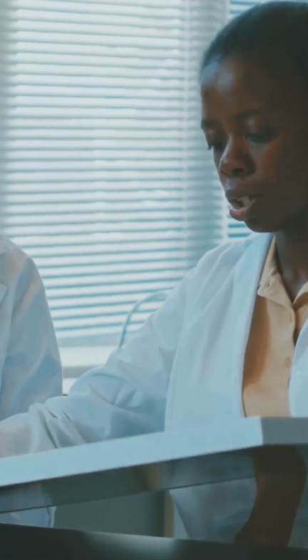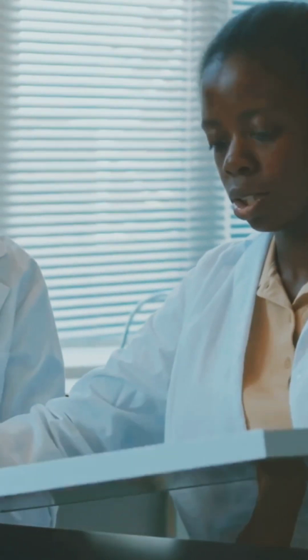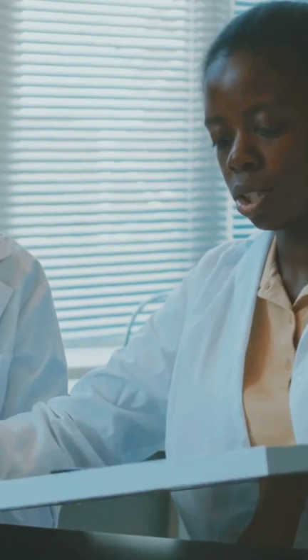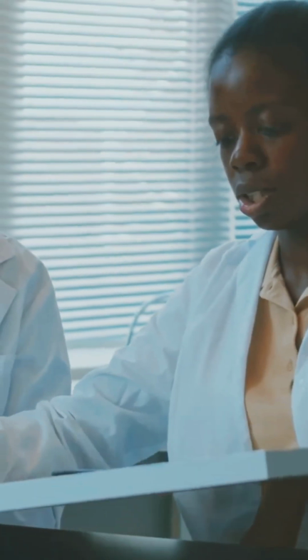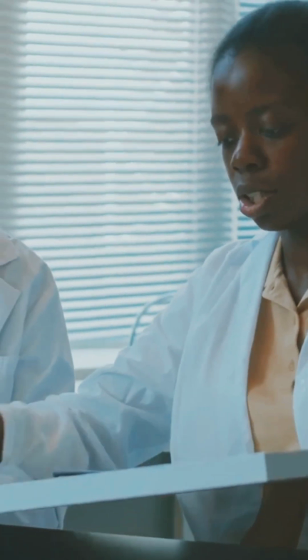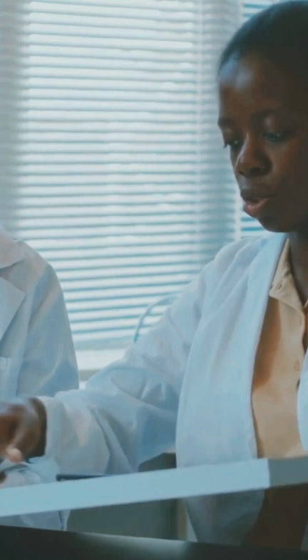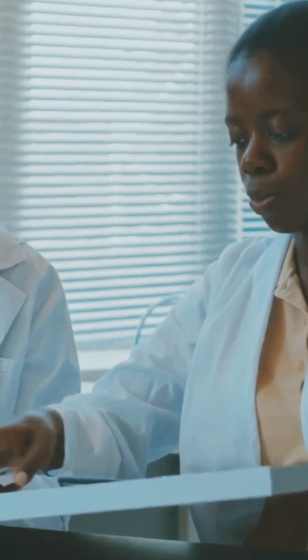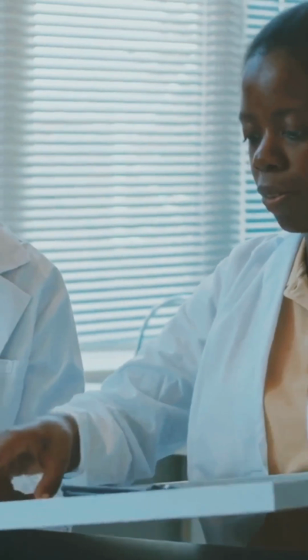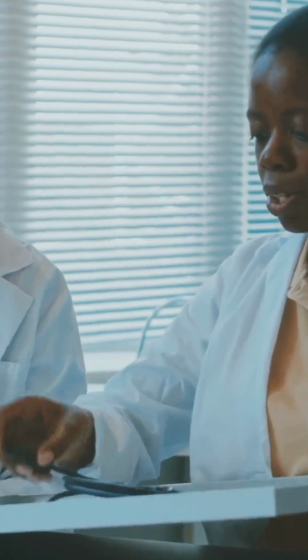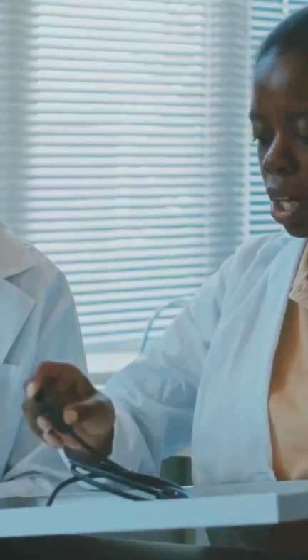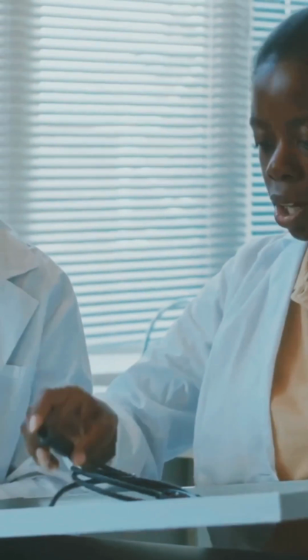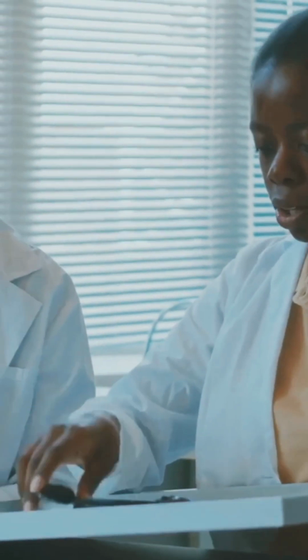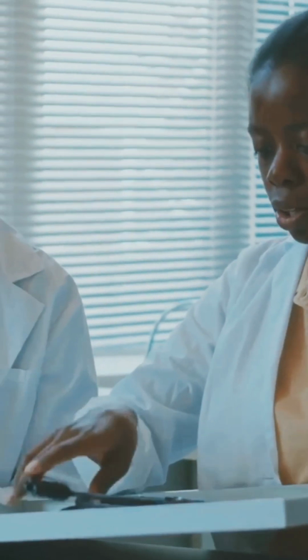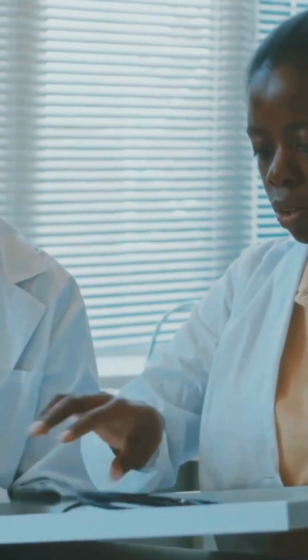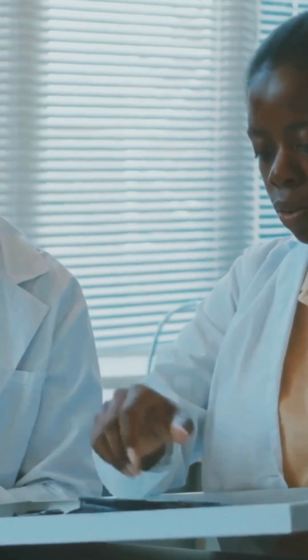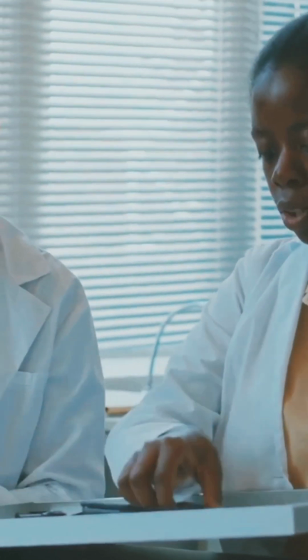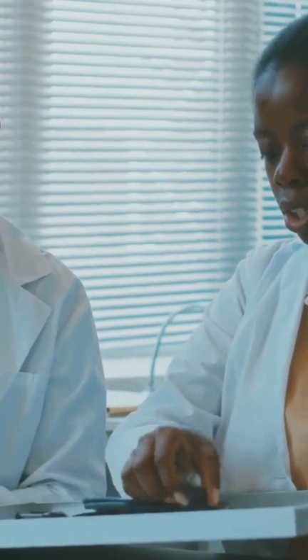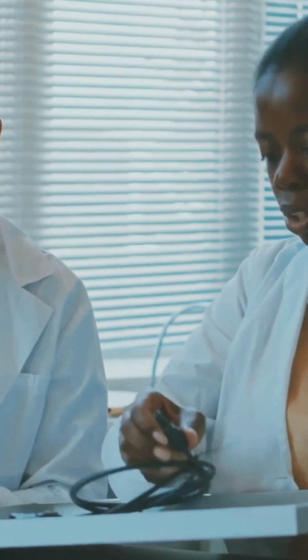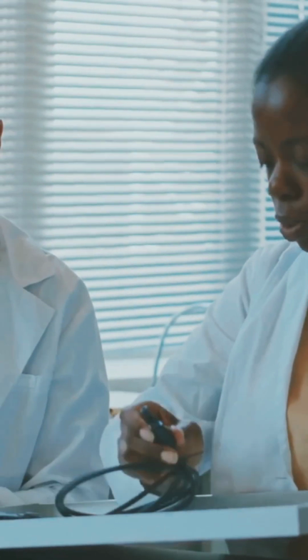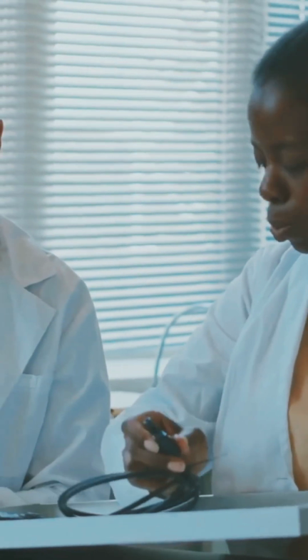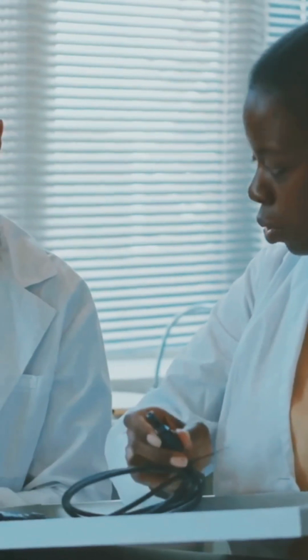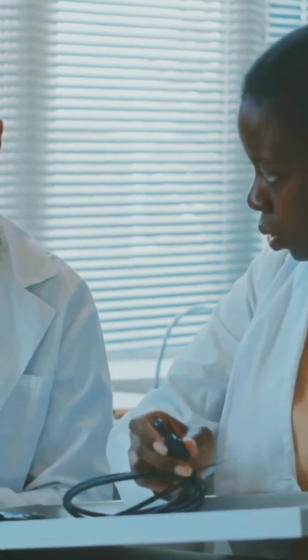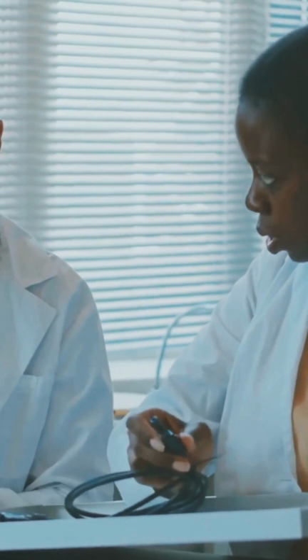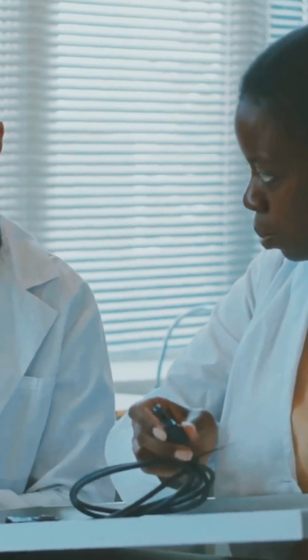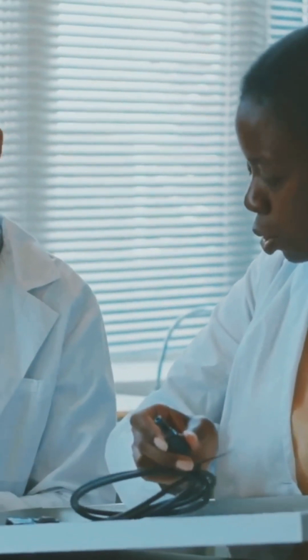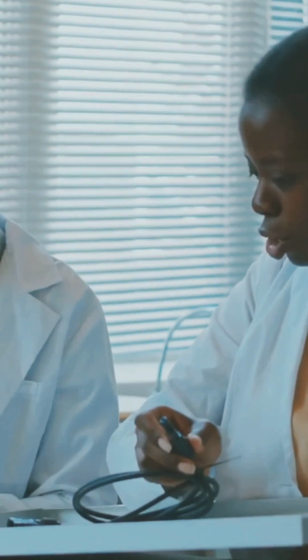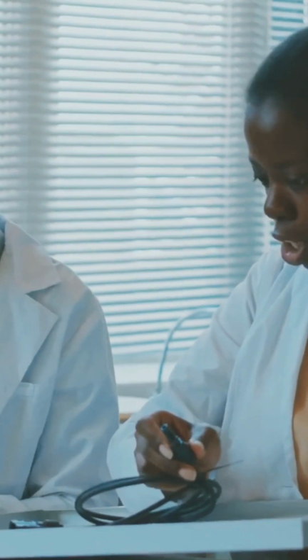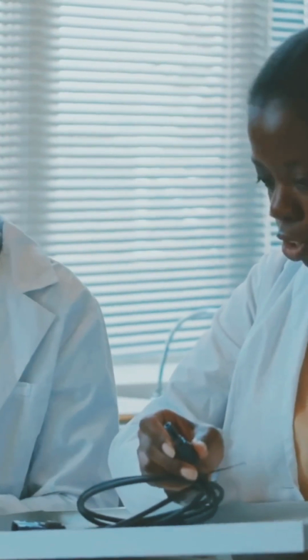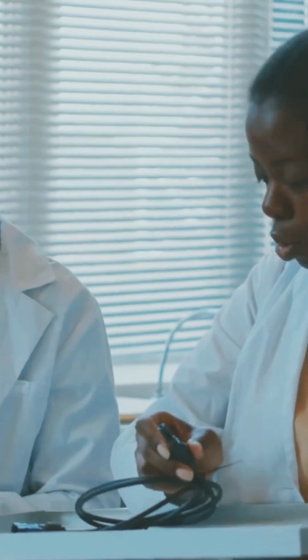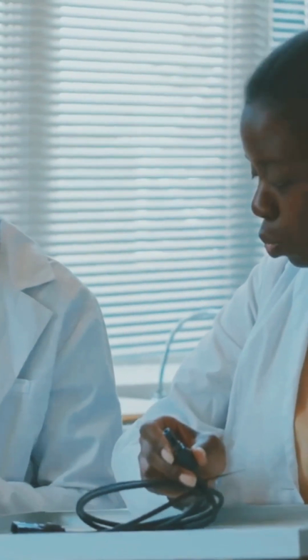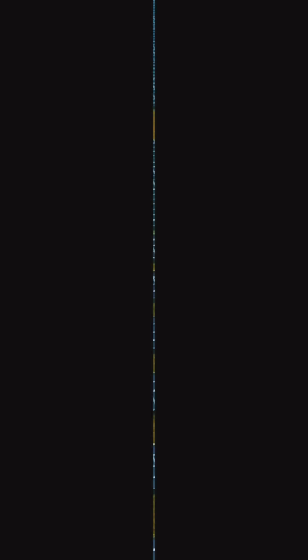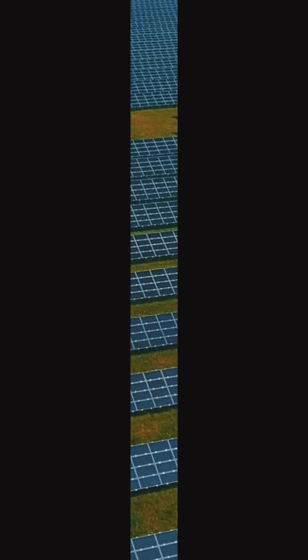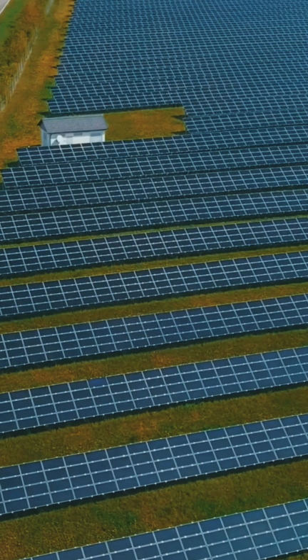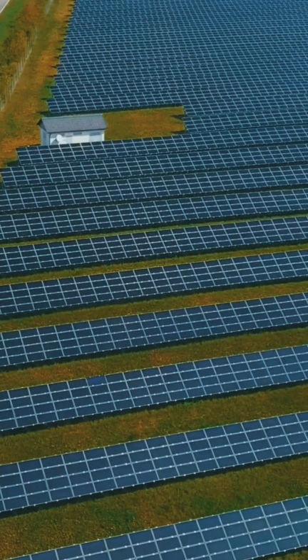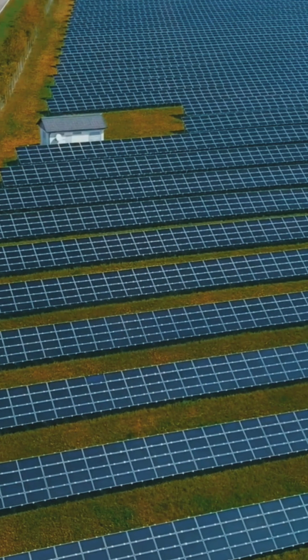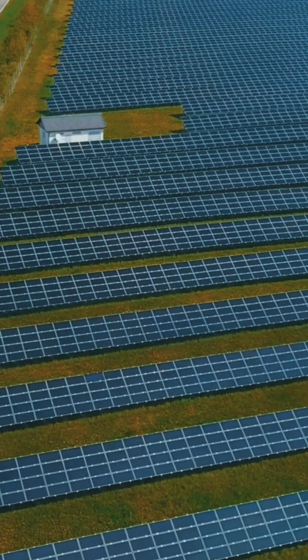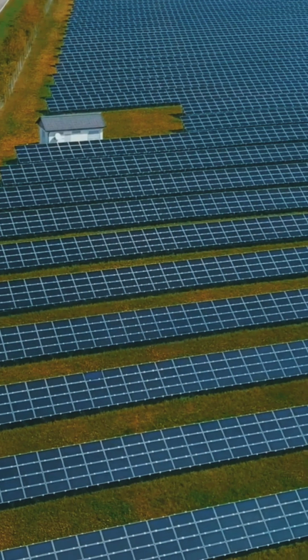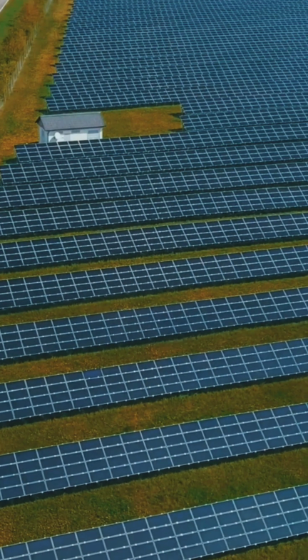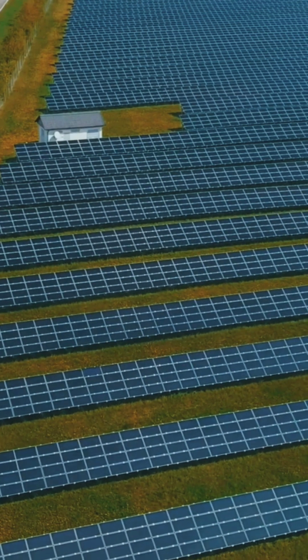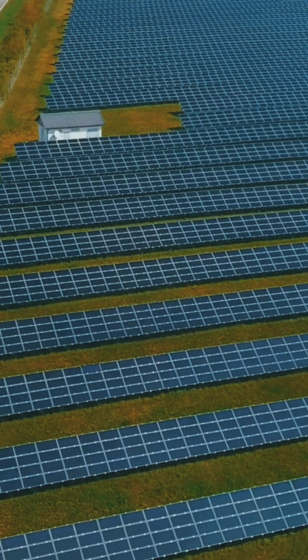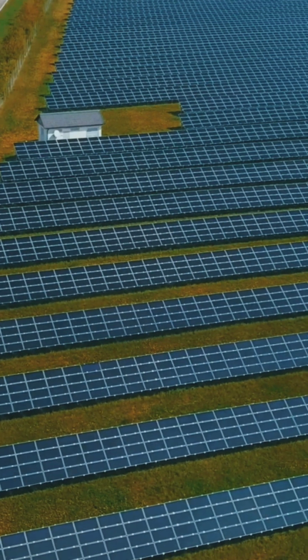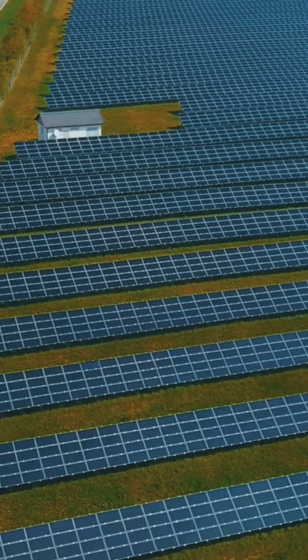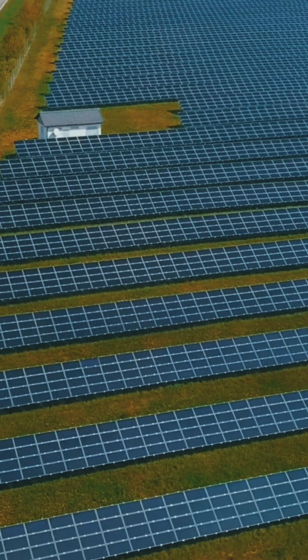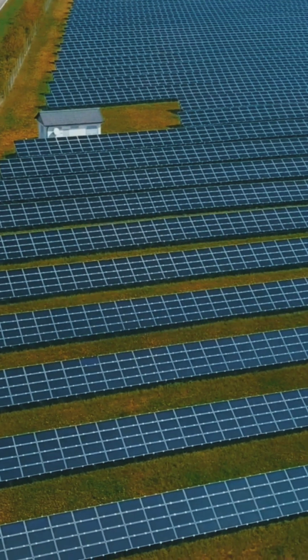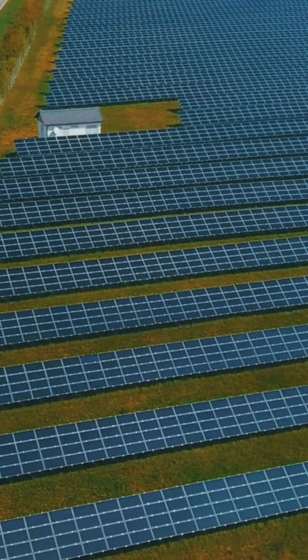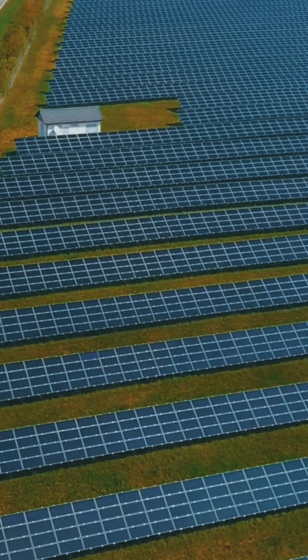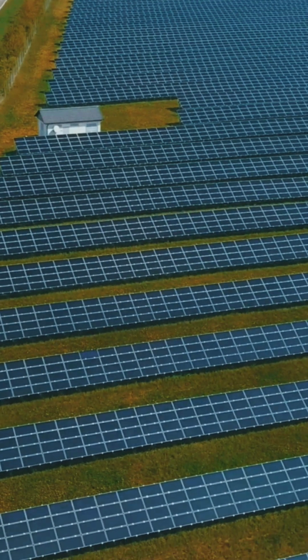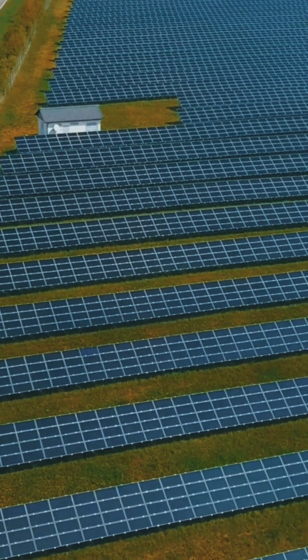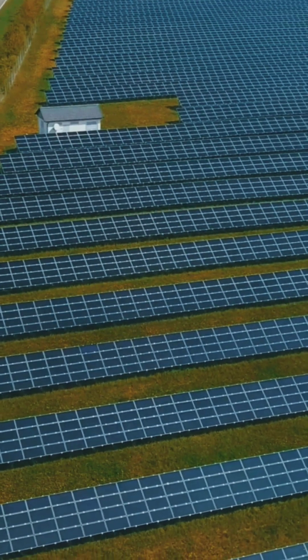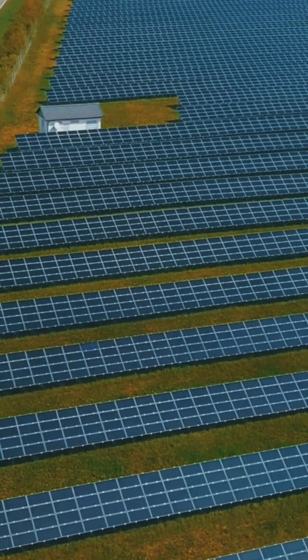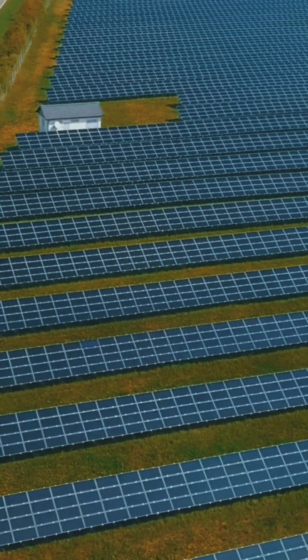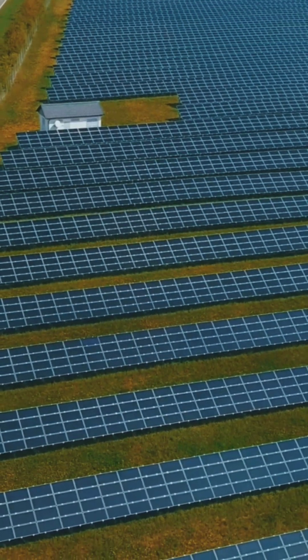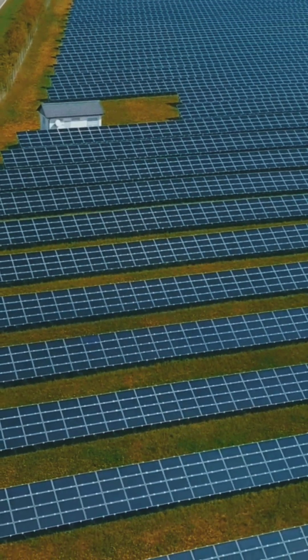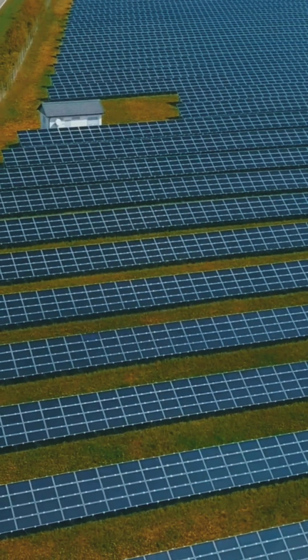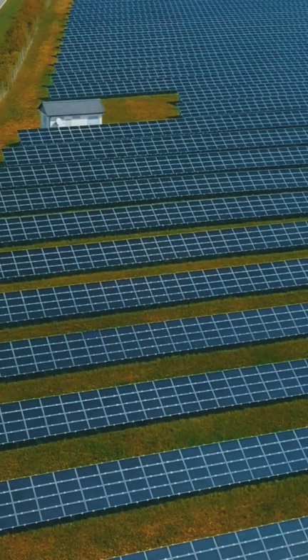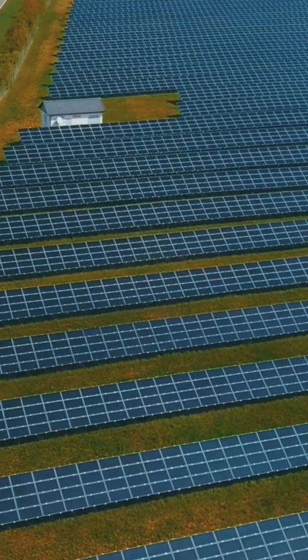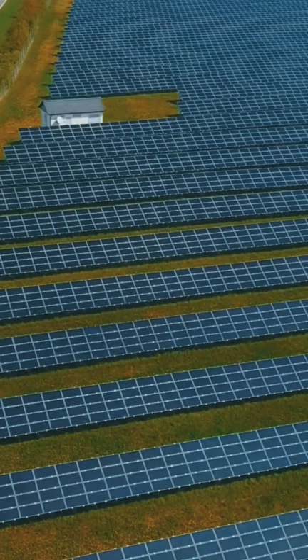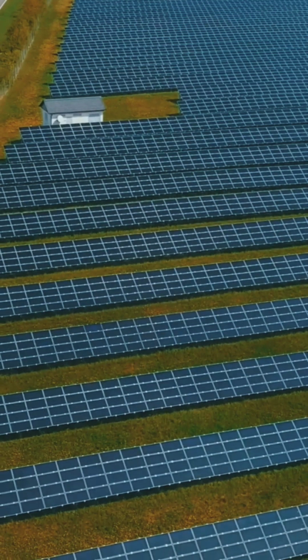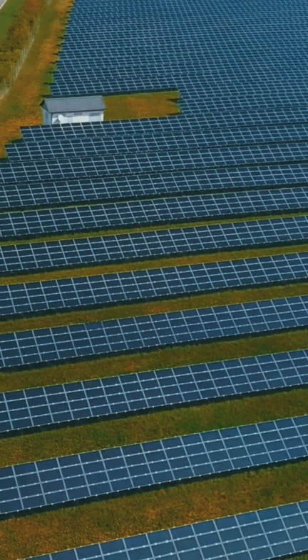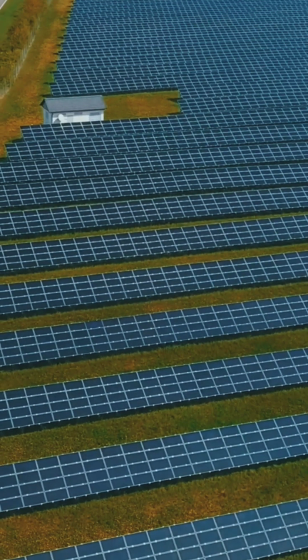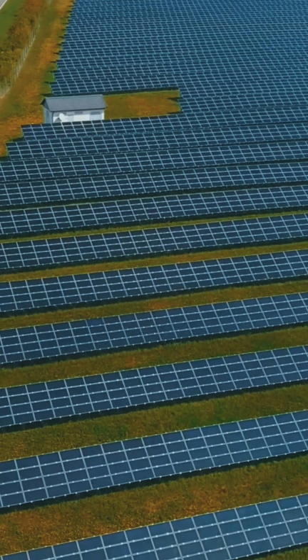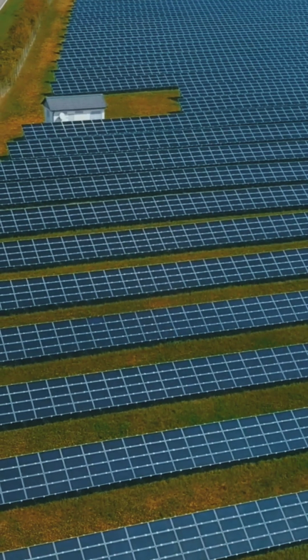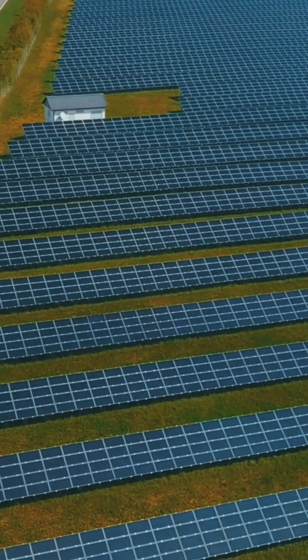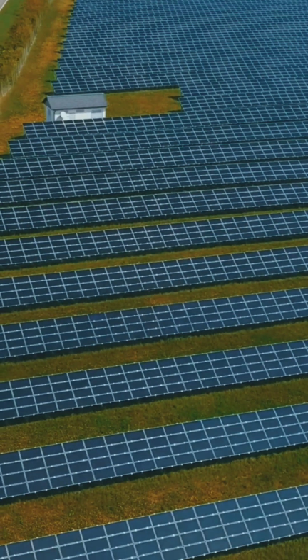With breakthroughs like this, clean, reliable solar power could soon be everywhere. The future of energy? It's looking pretty bright.